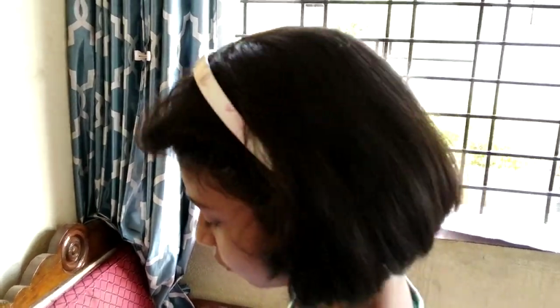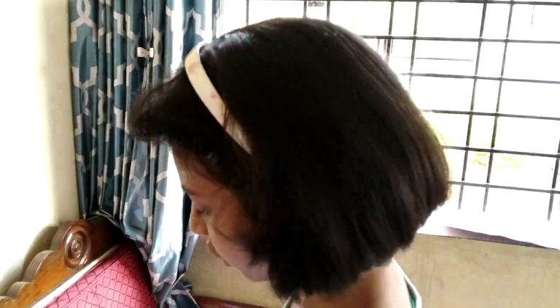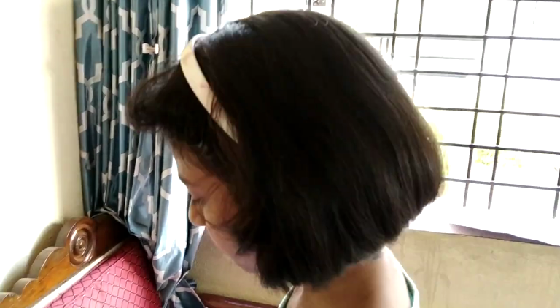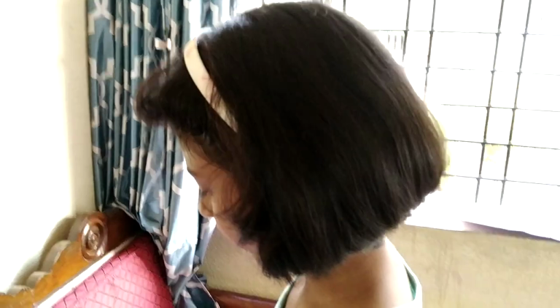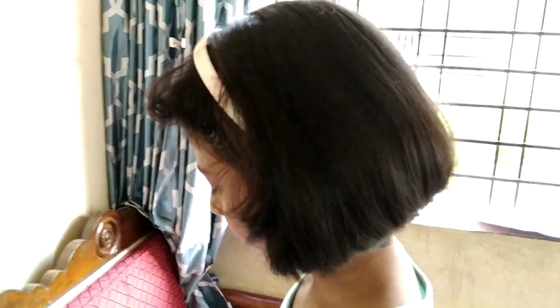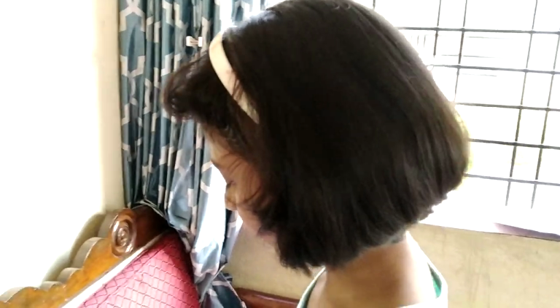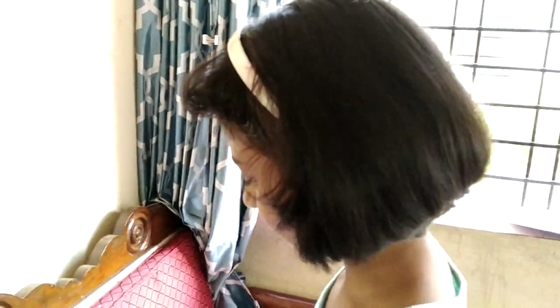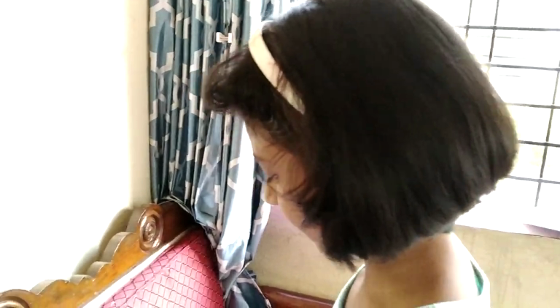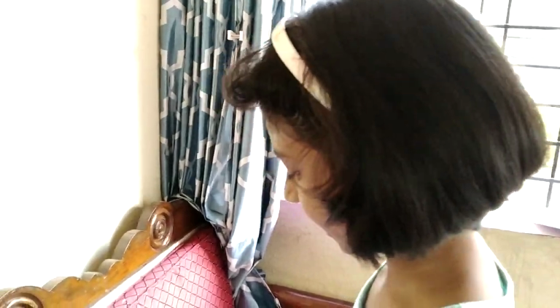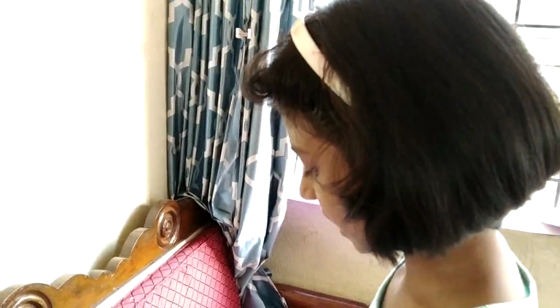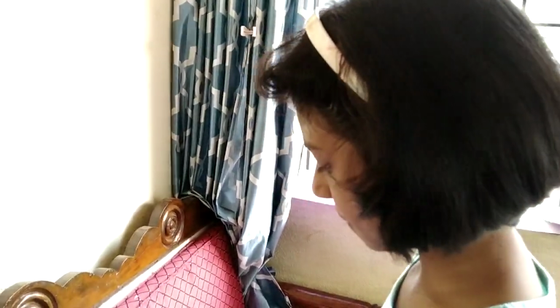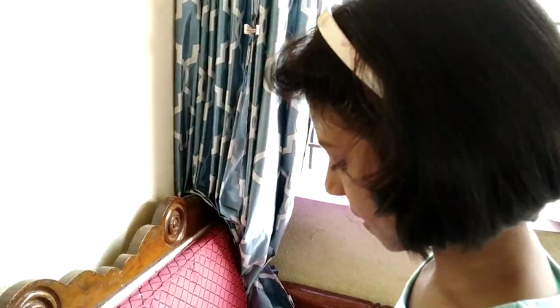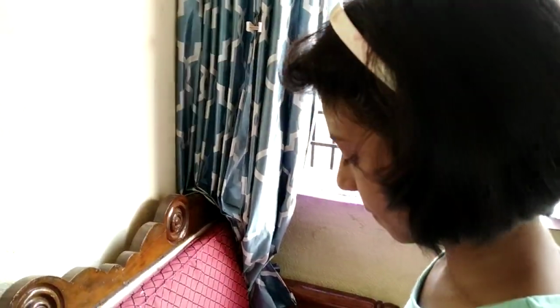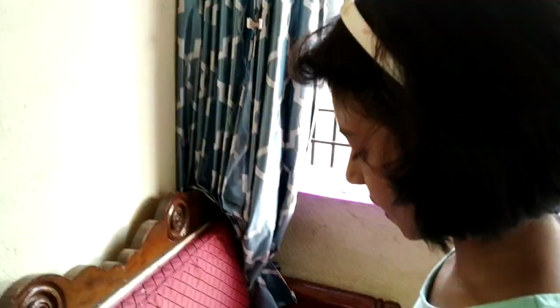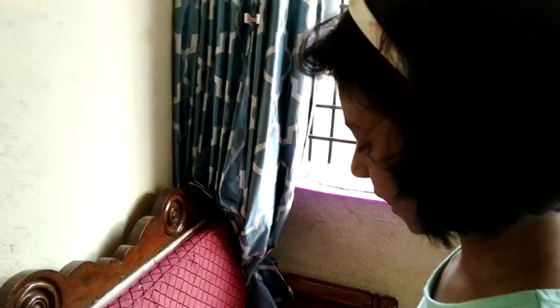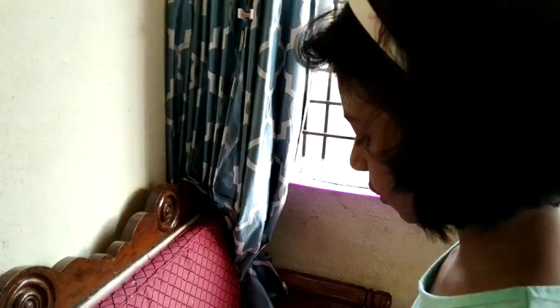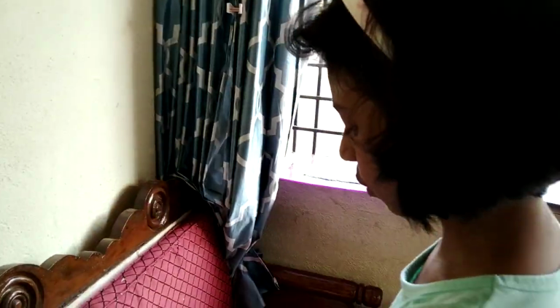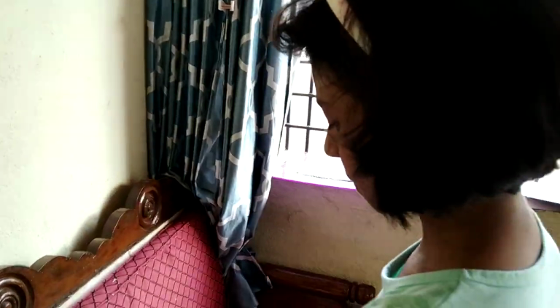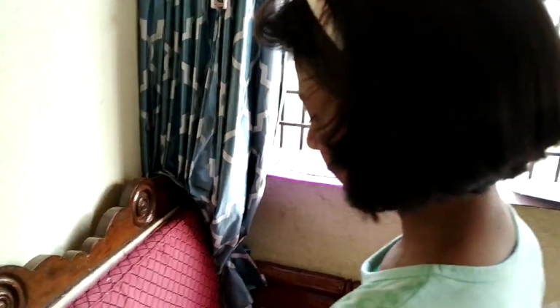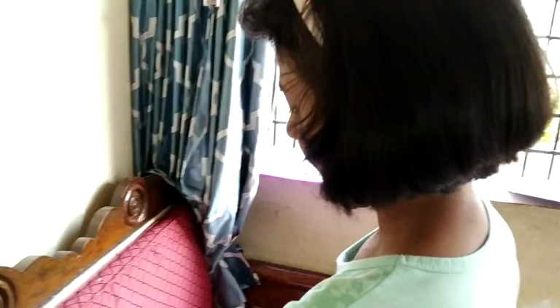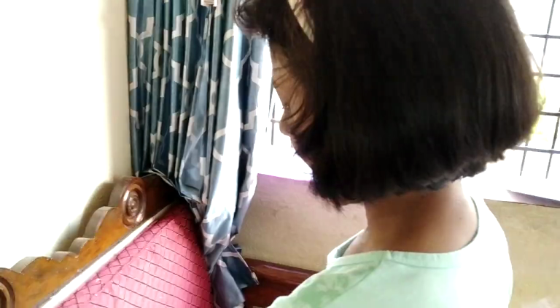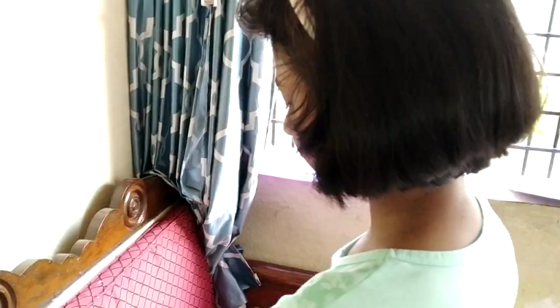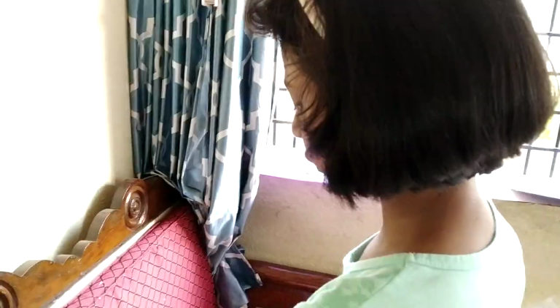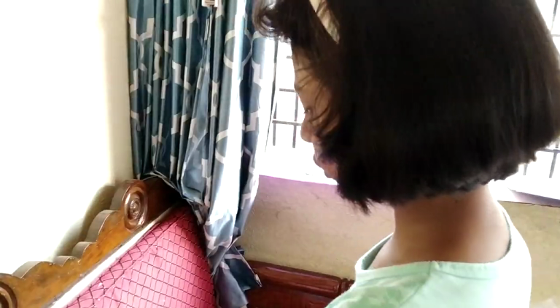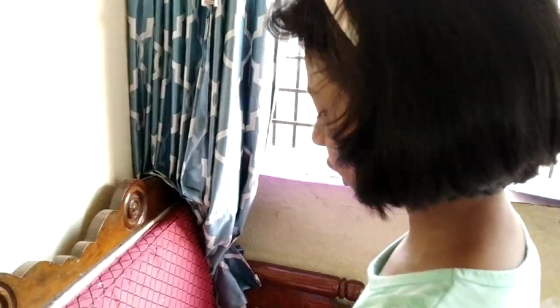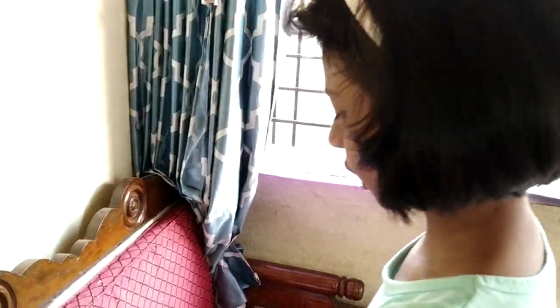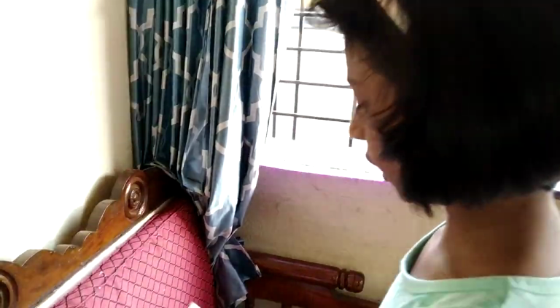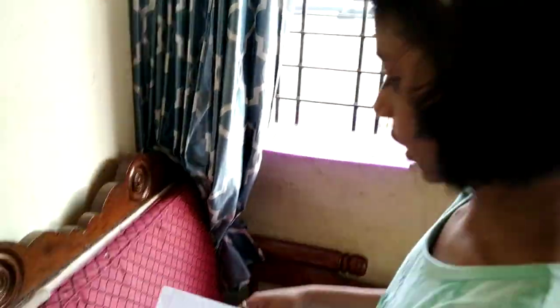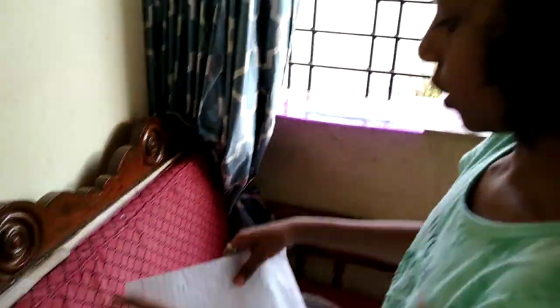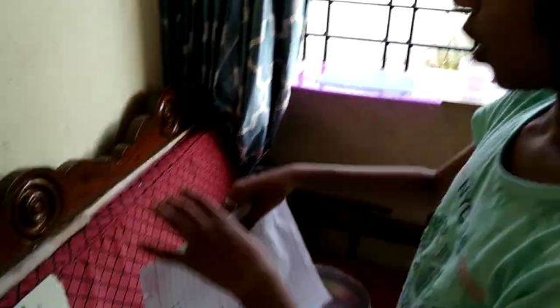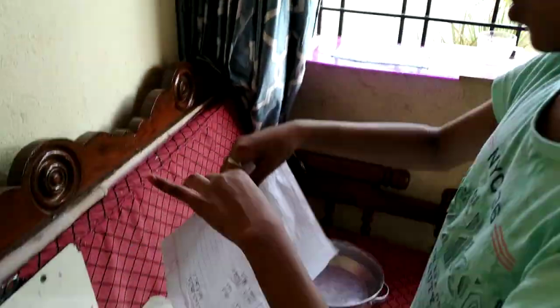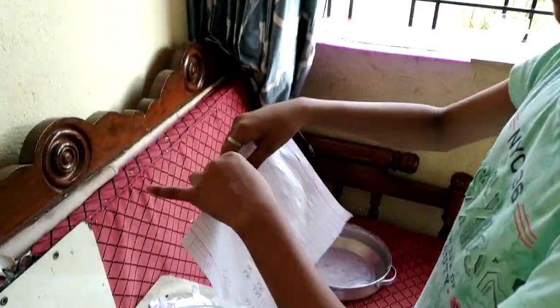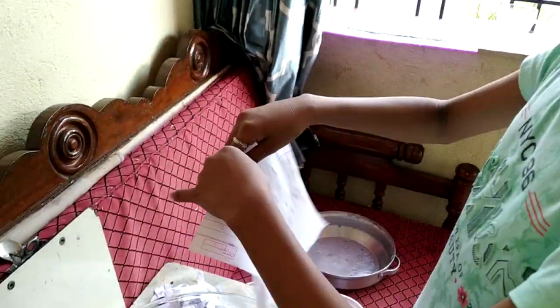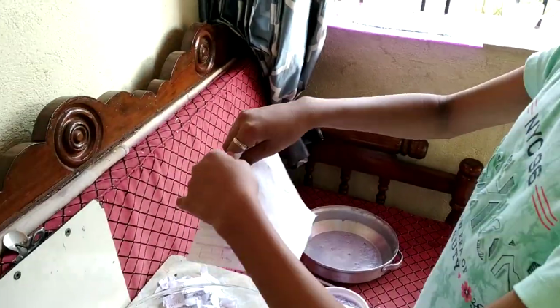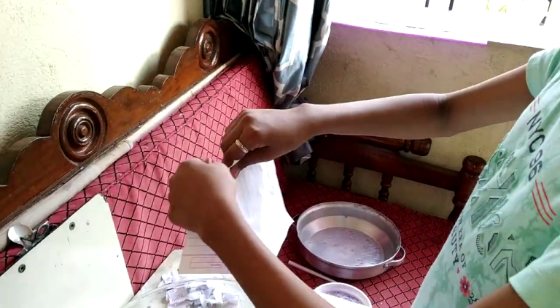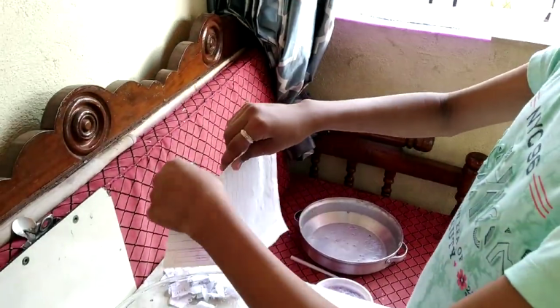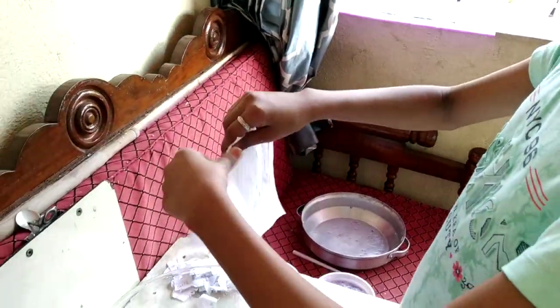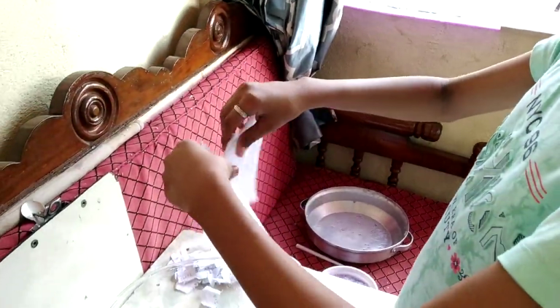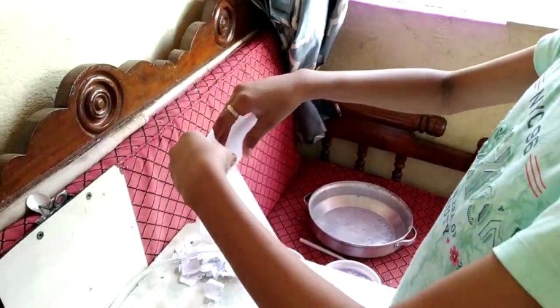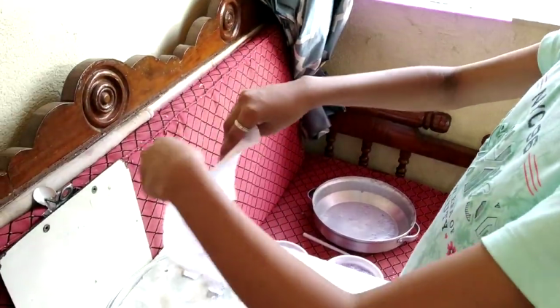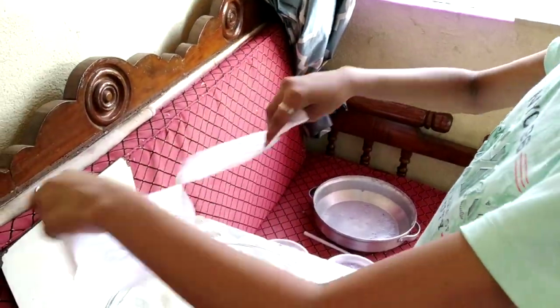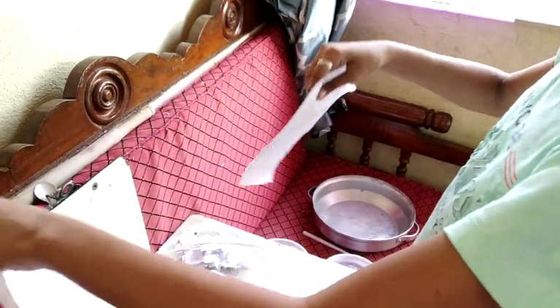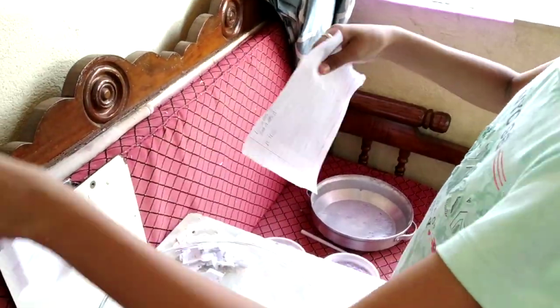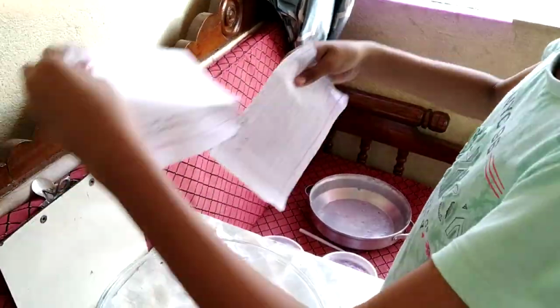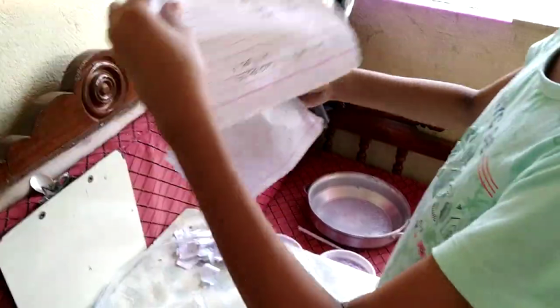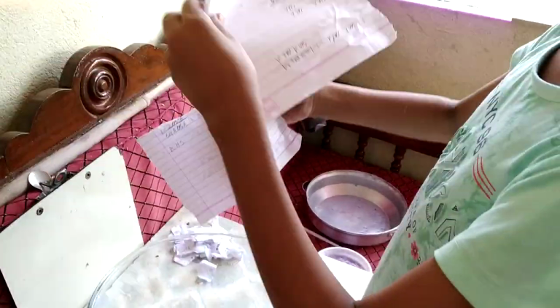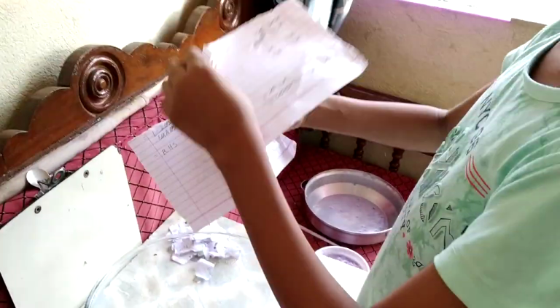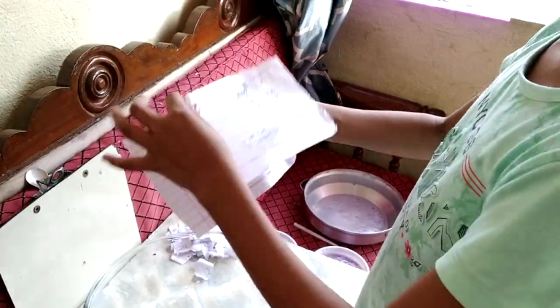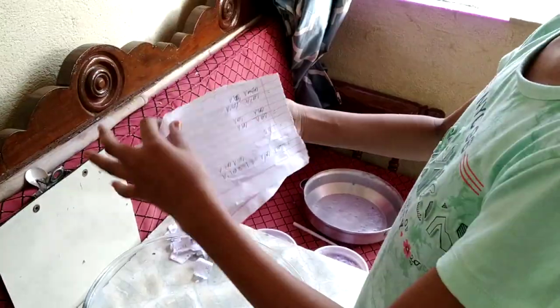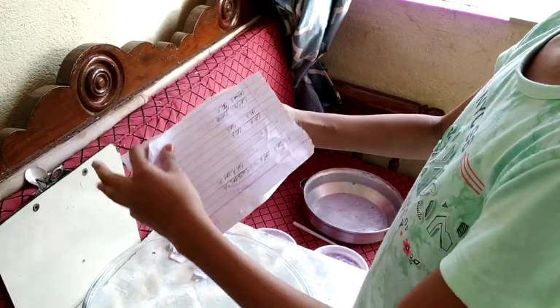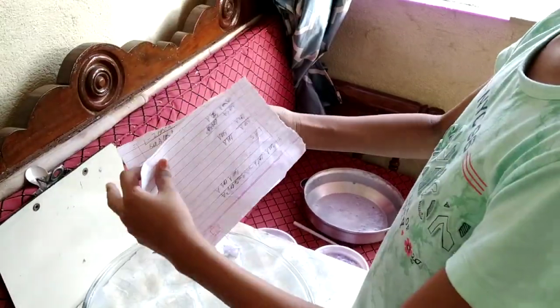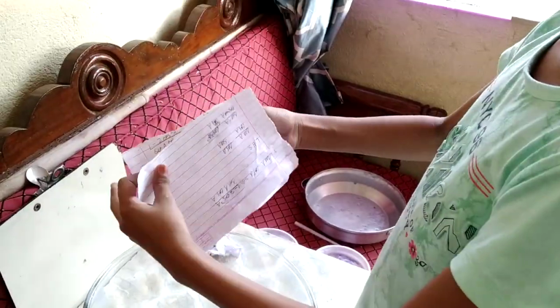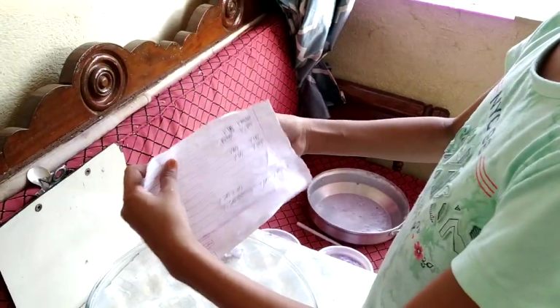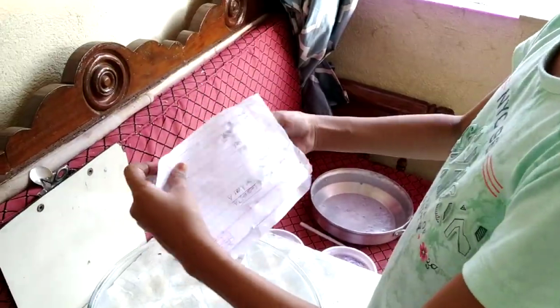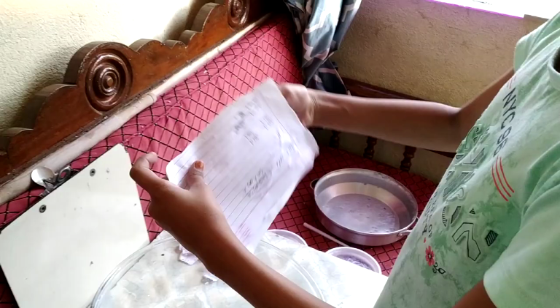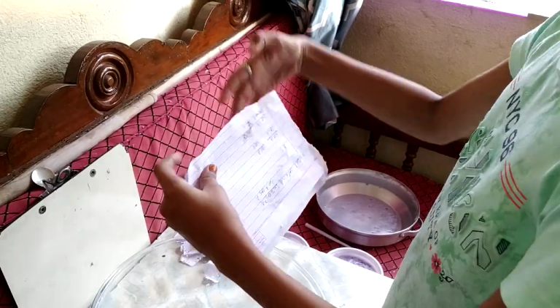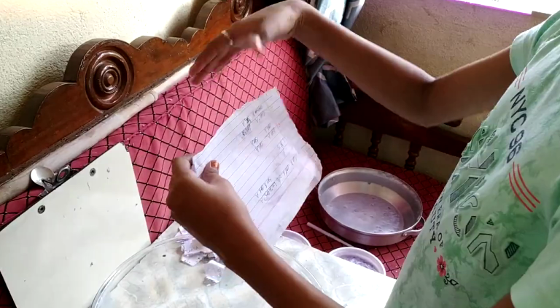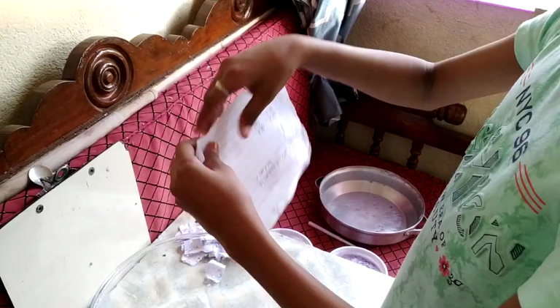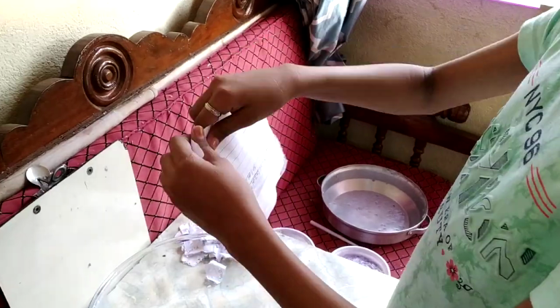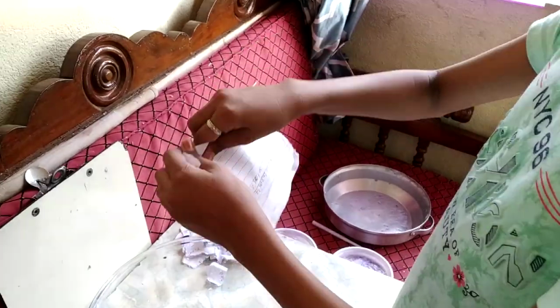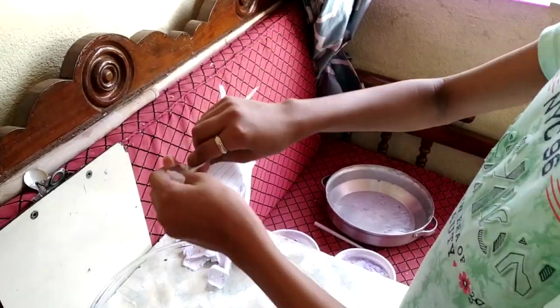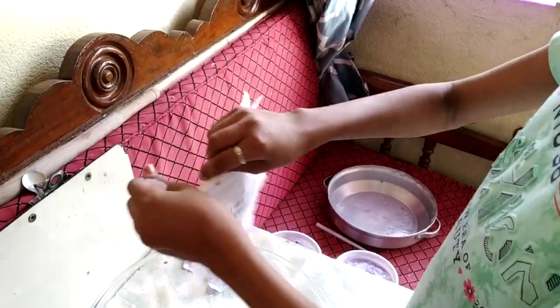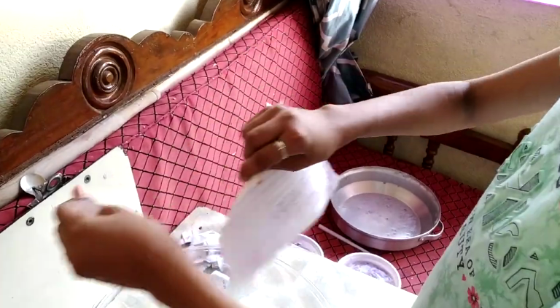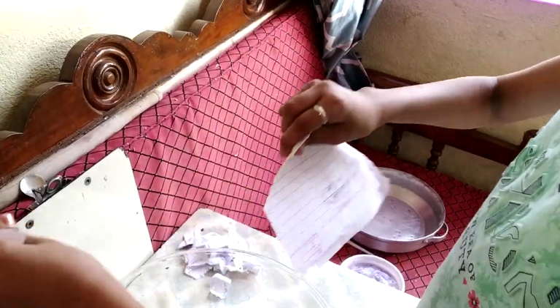For making recycled paper at home, I took here old notebook pages and tear it into small pieces.